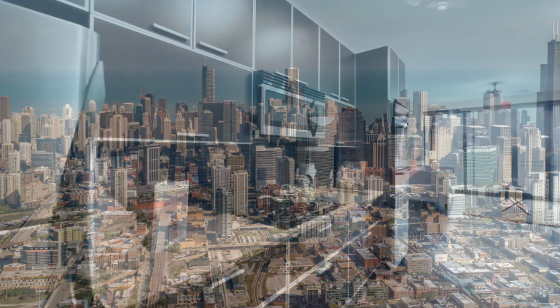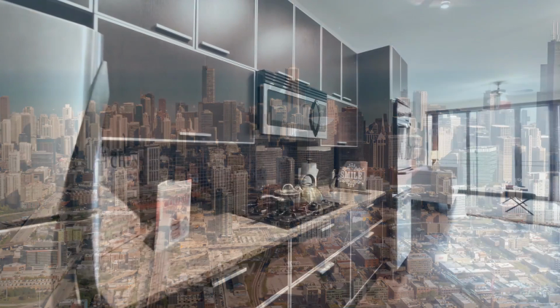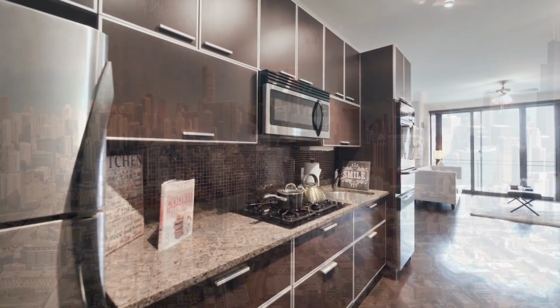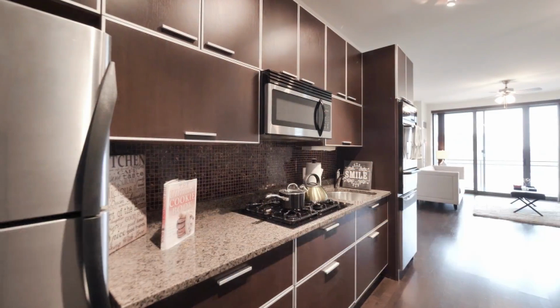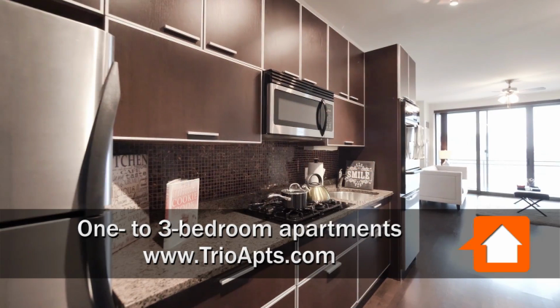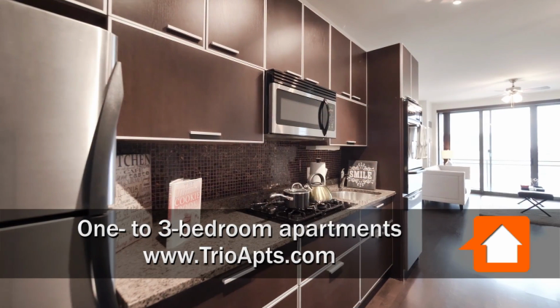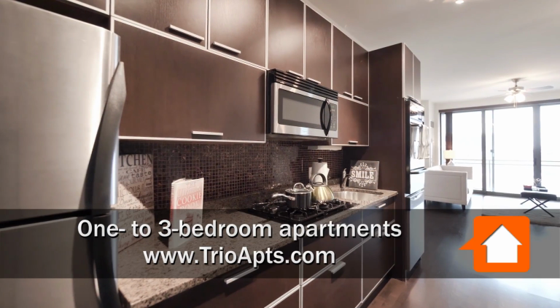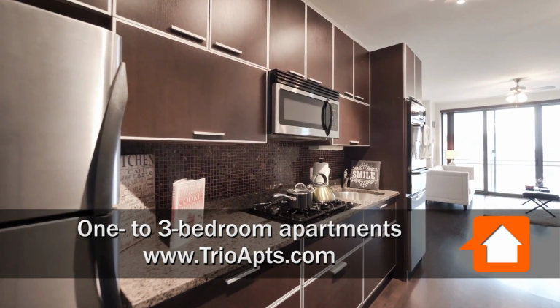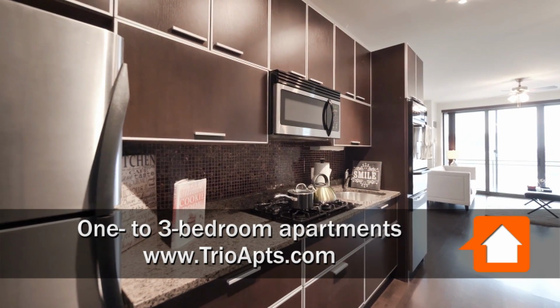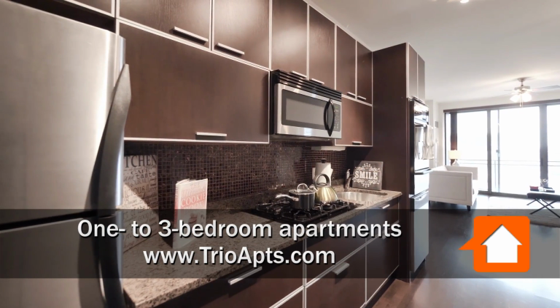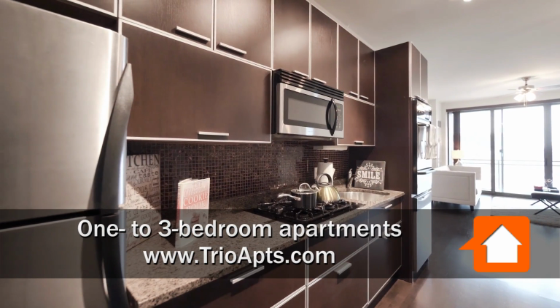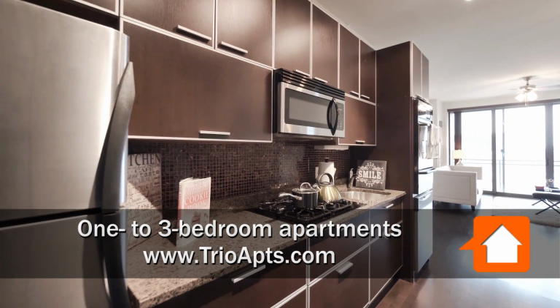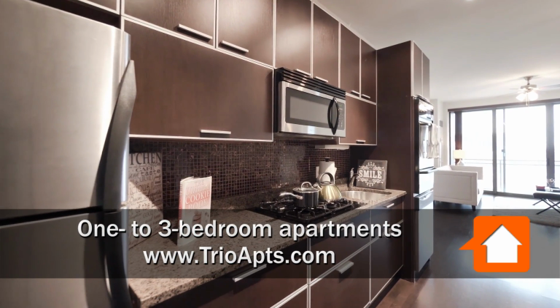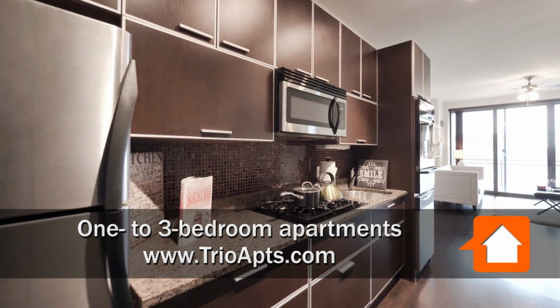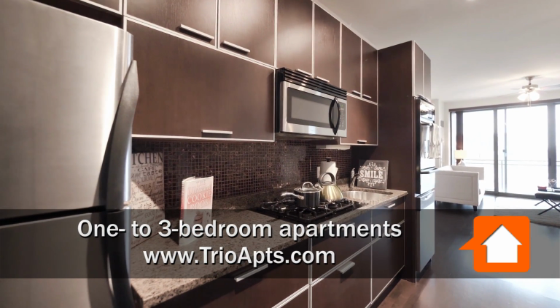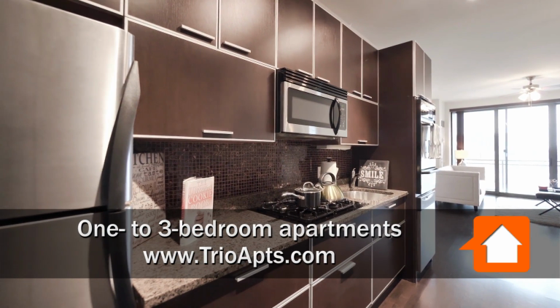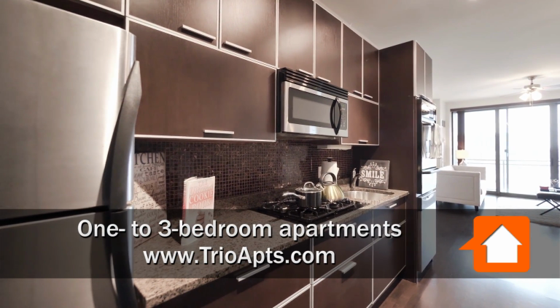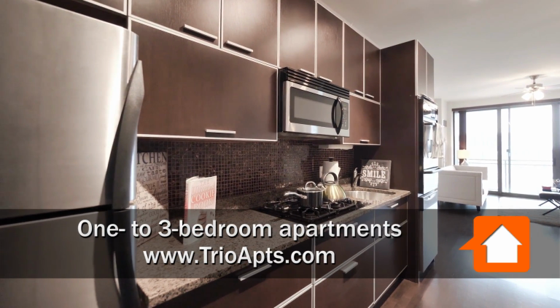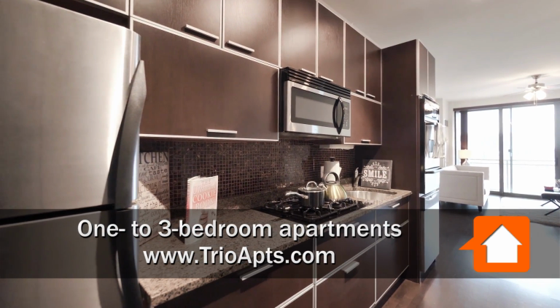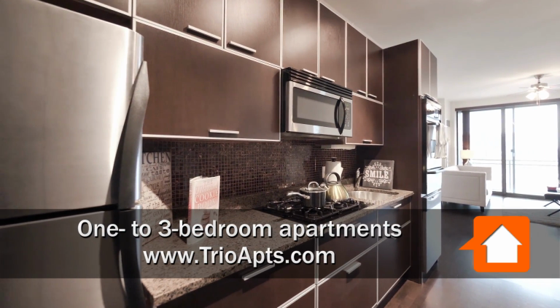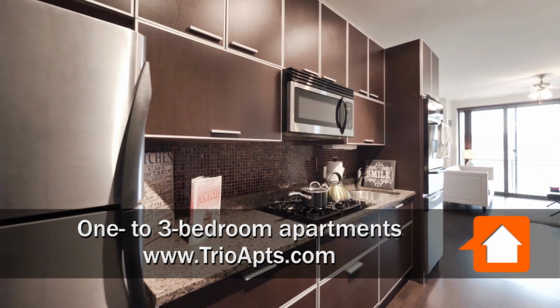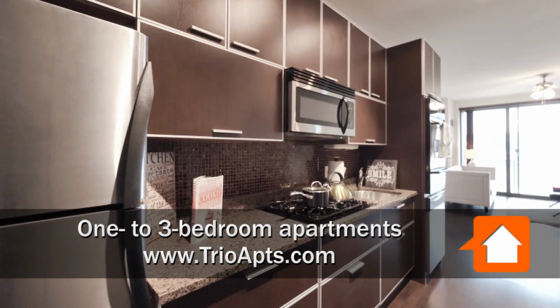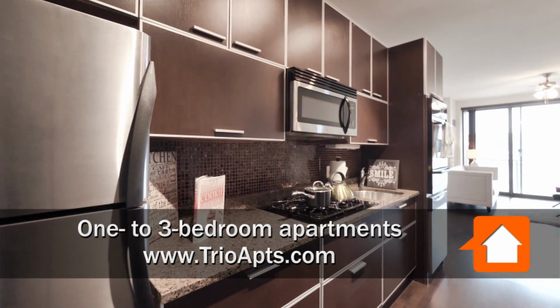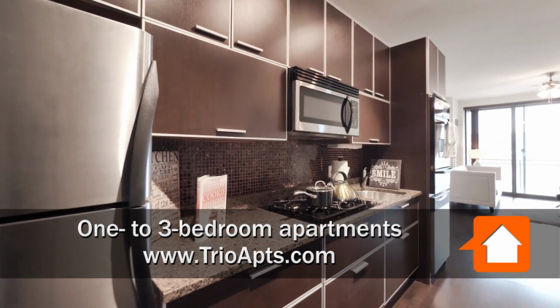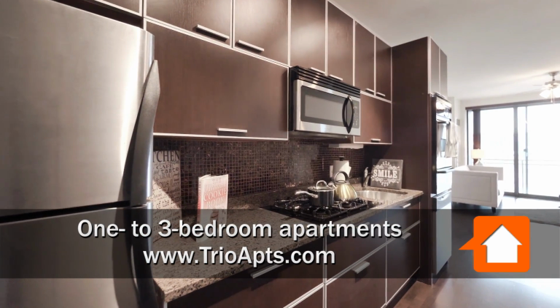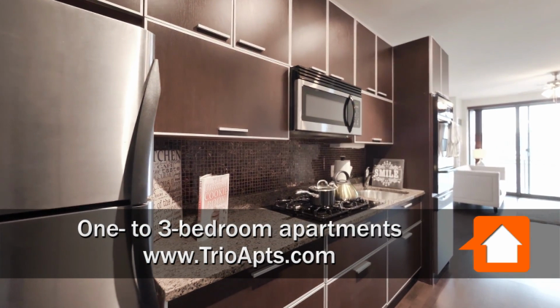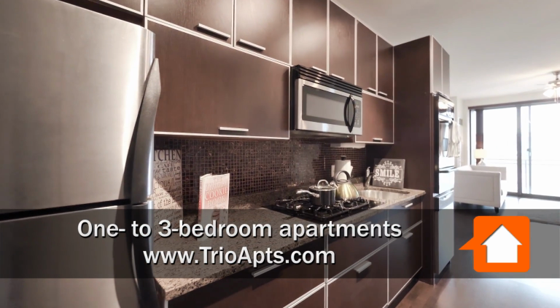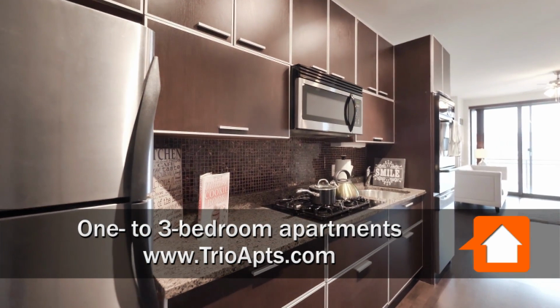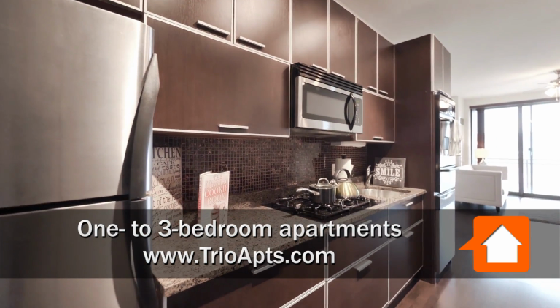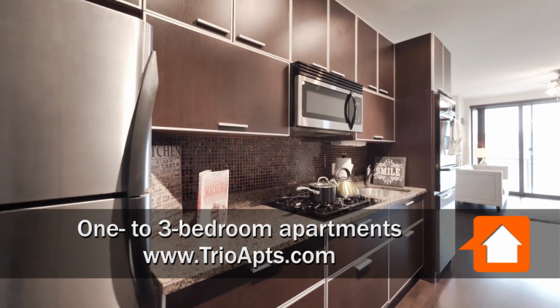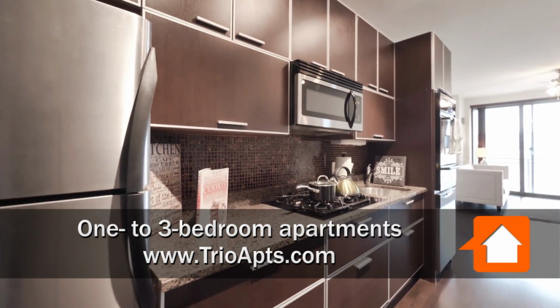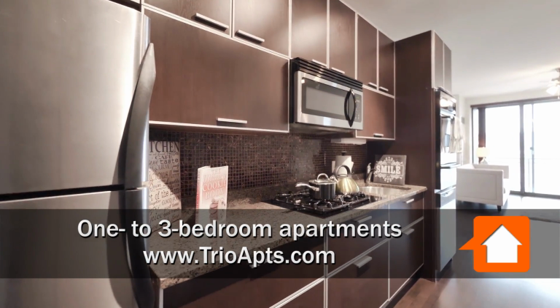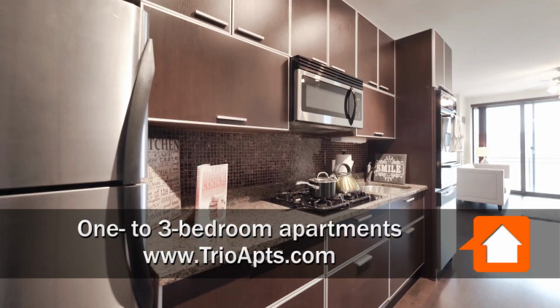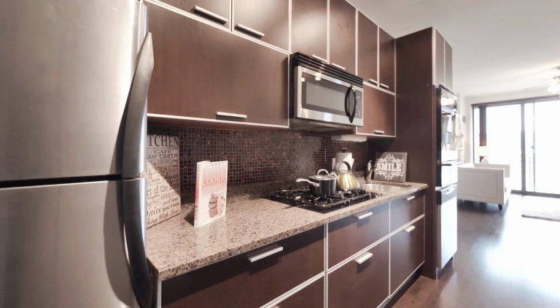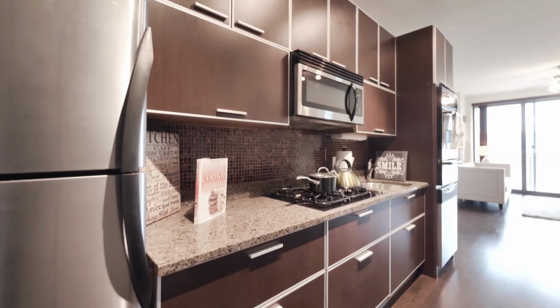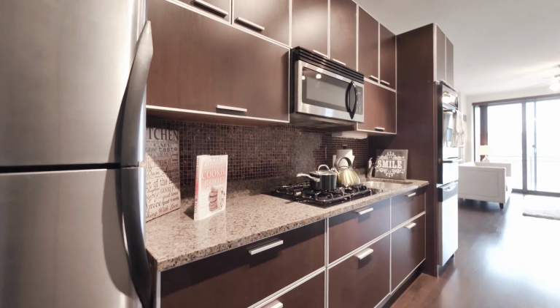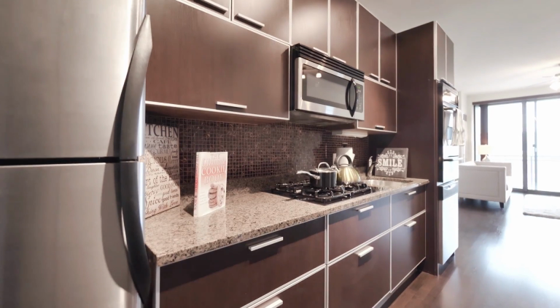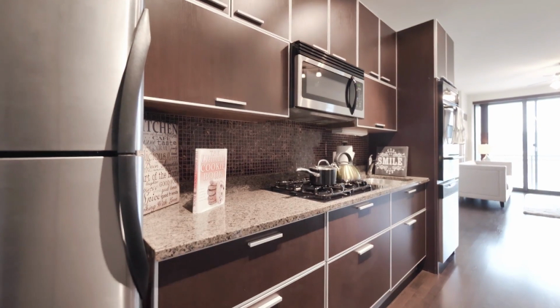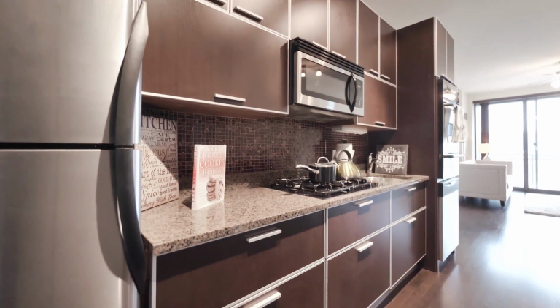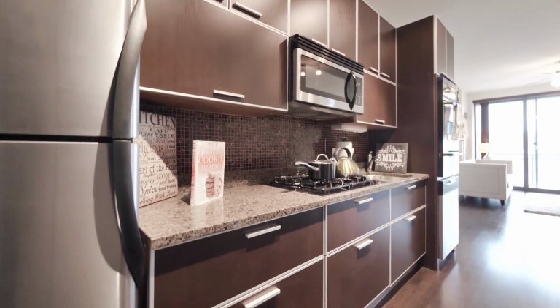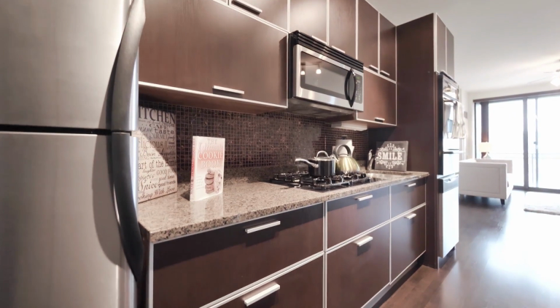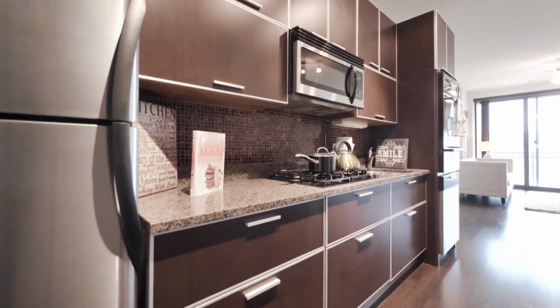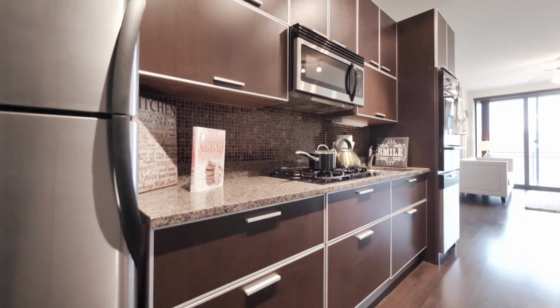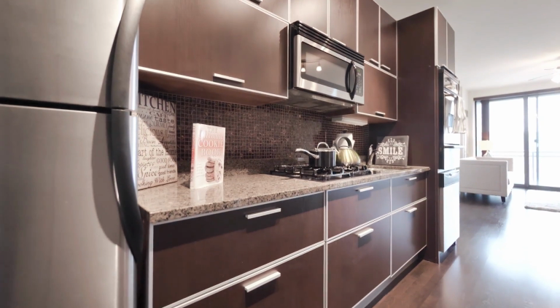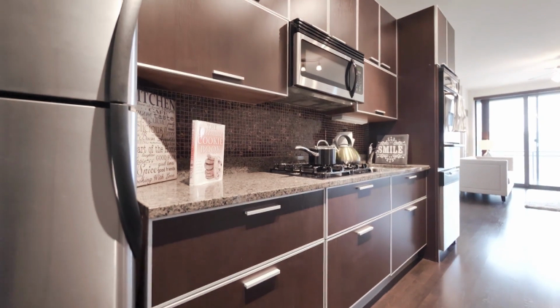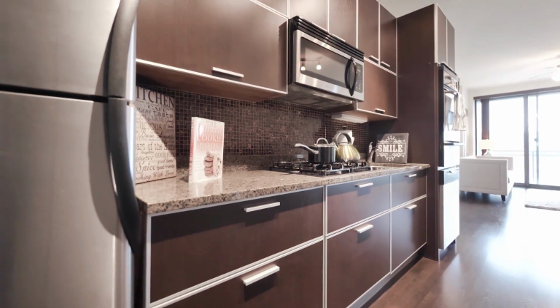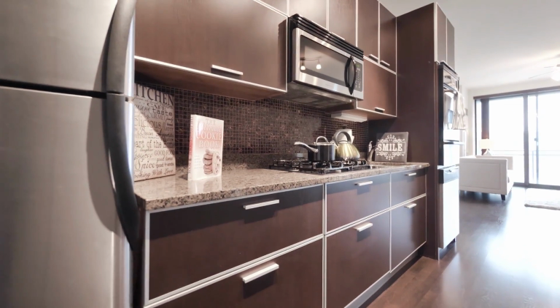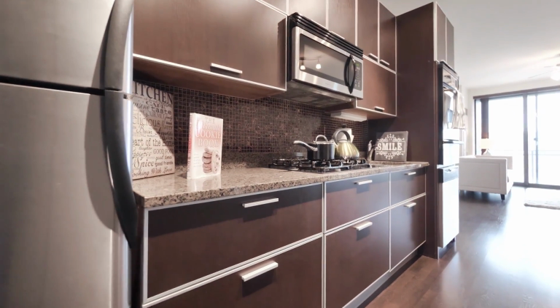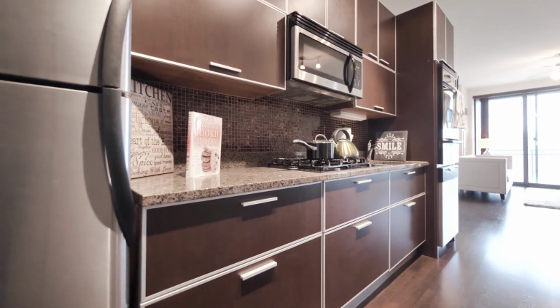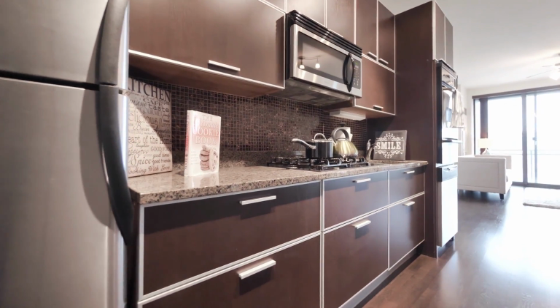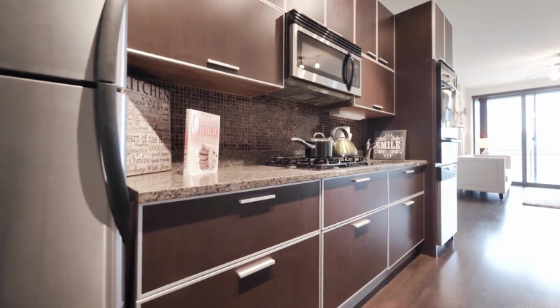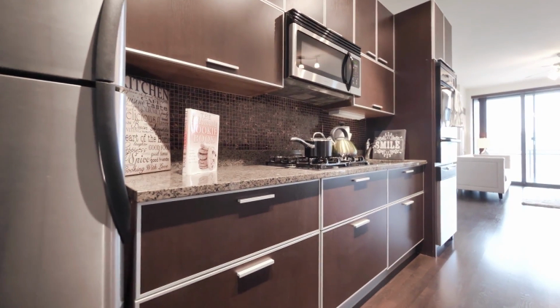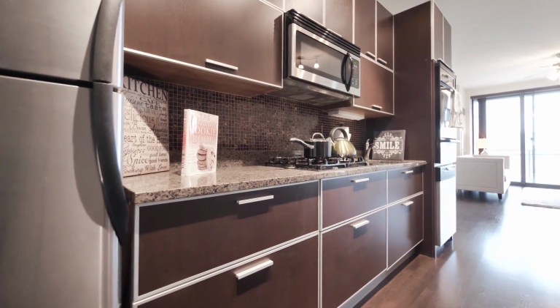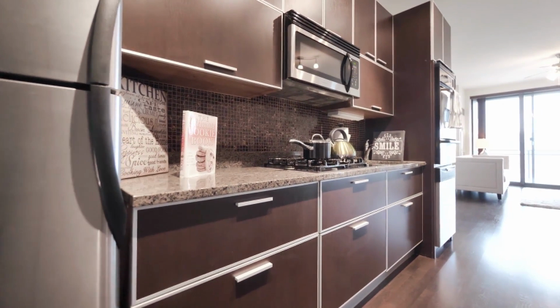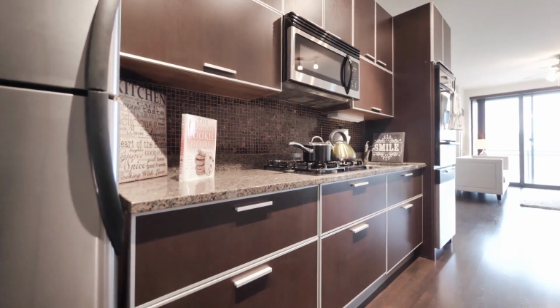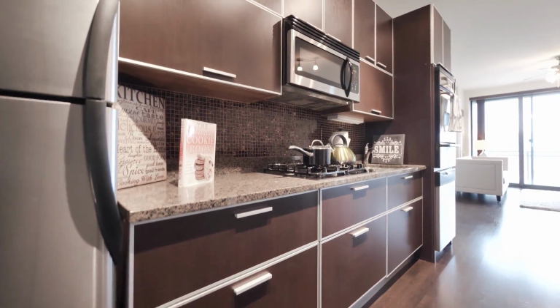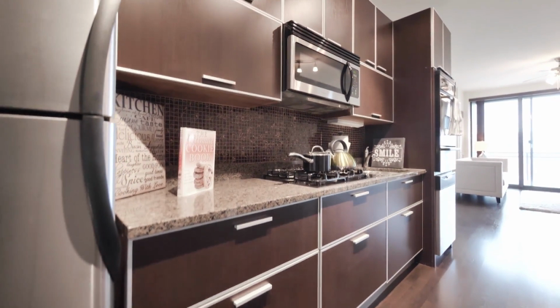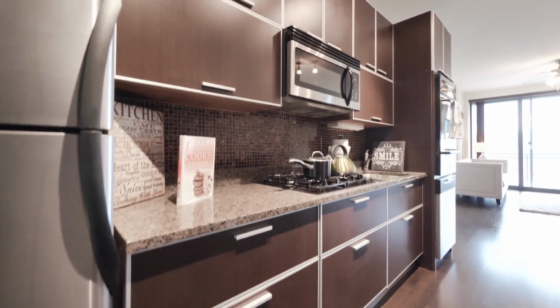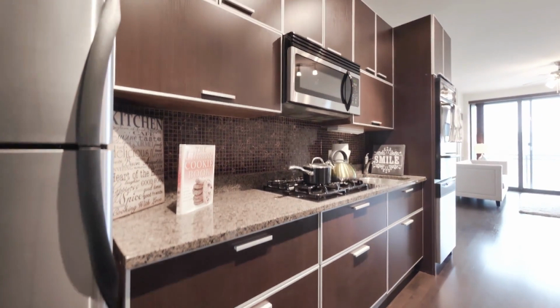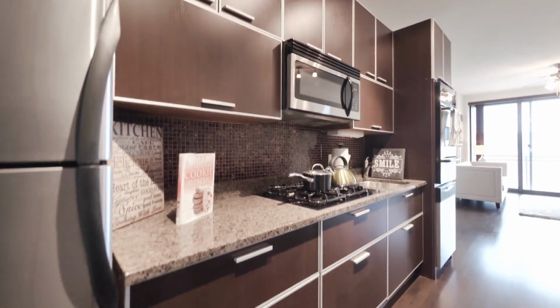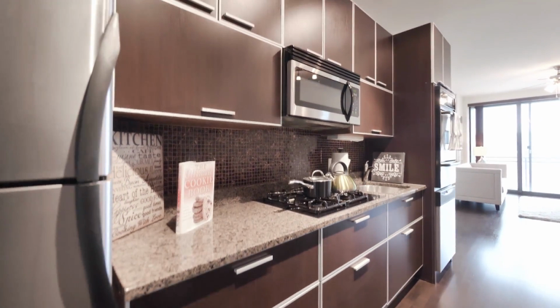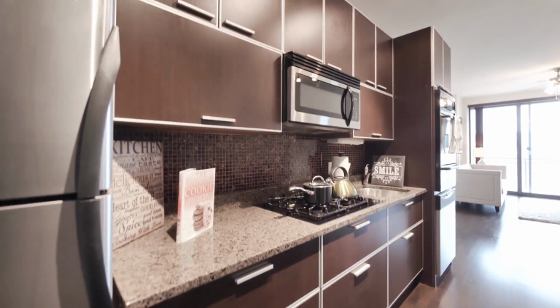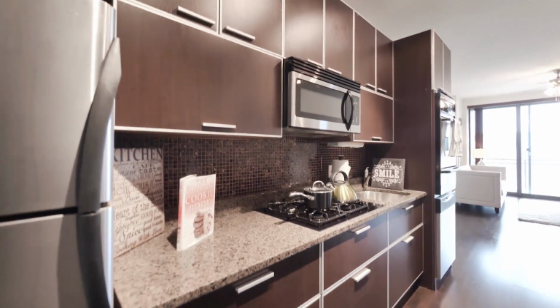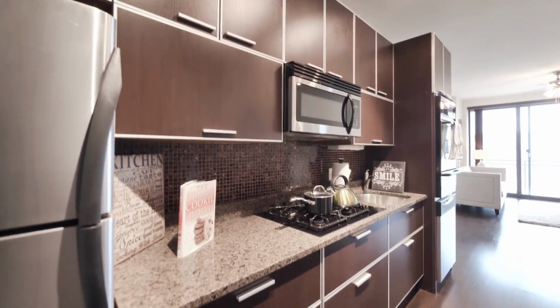Welcome to Trio Apartments. This is apartment 505, which is an 800-square-foot, one-bedroom, one-bath.